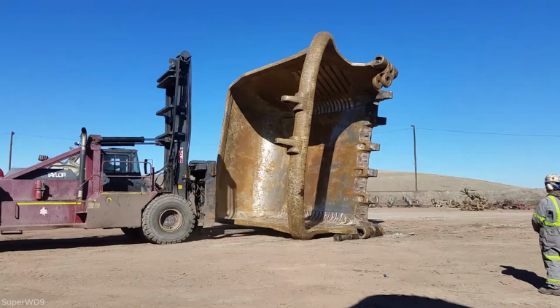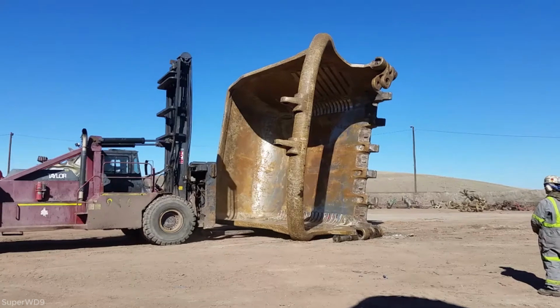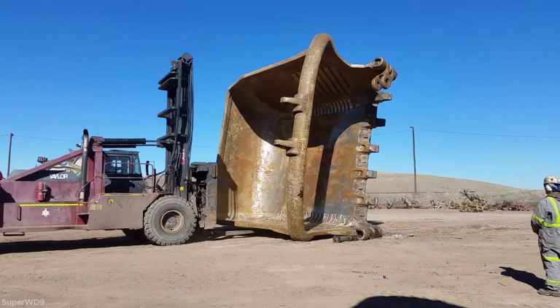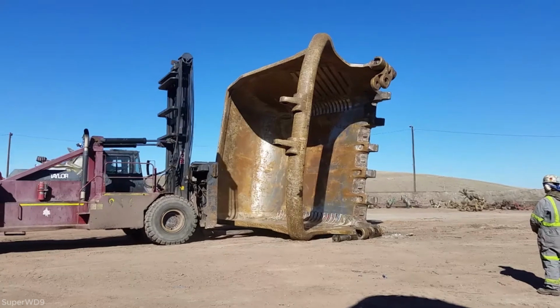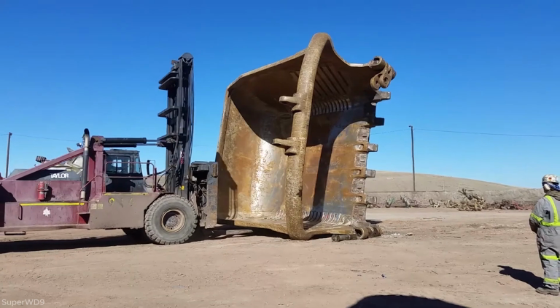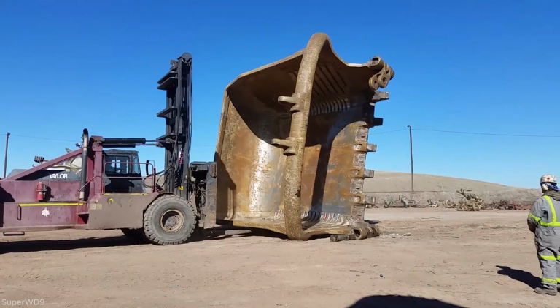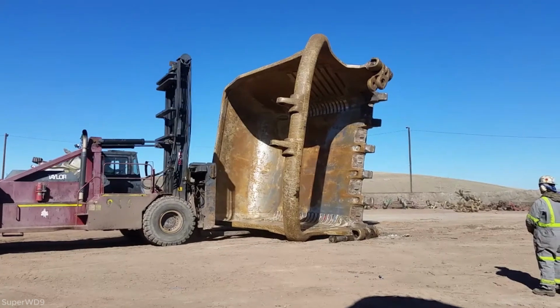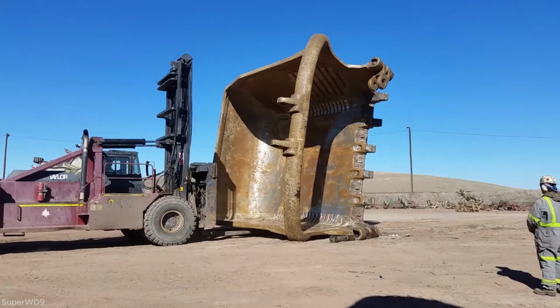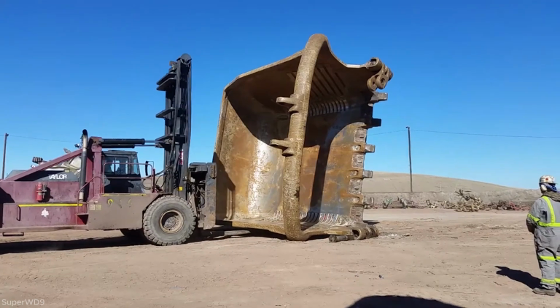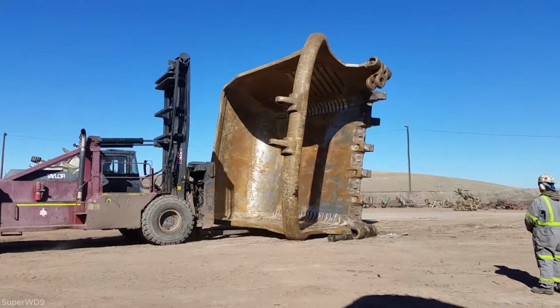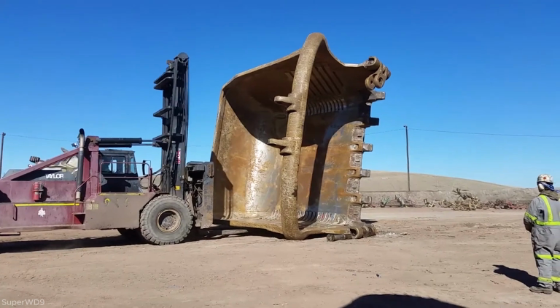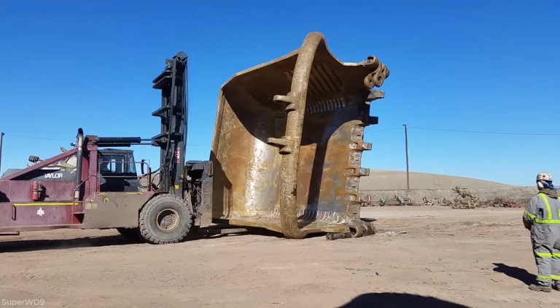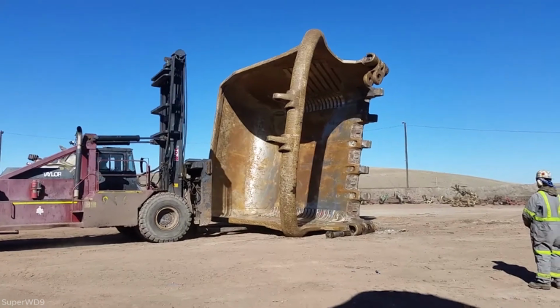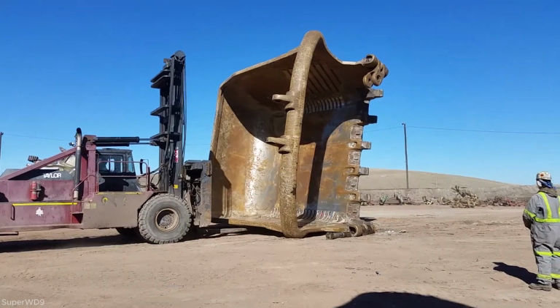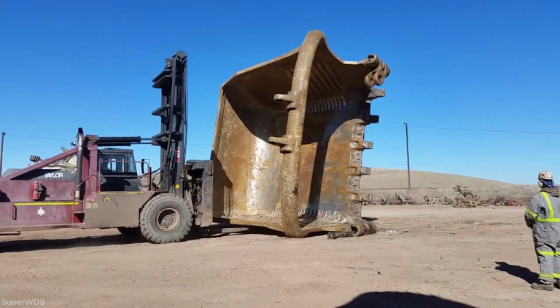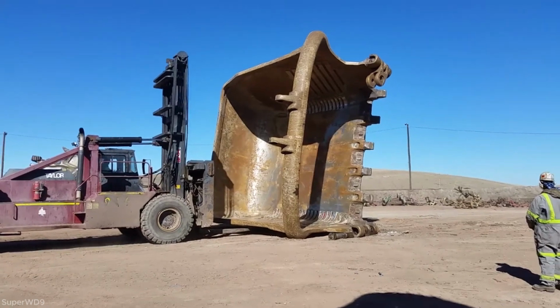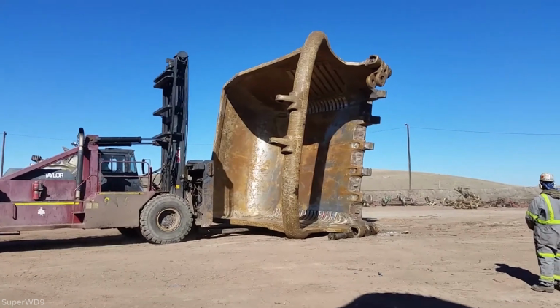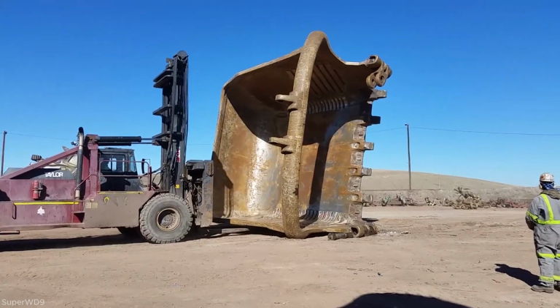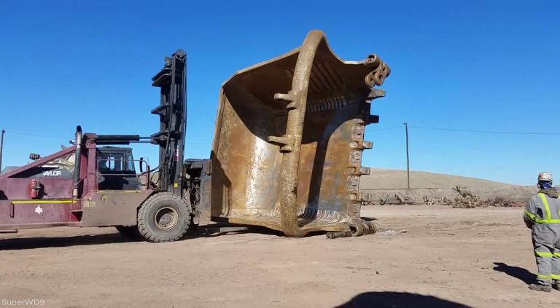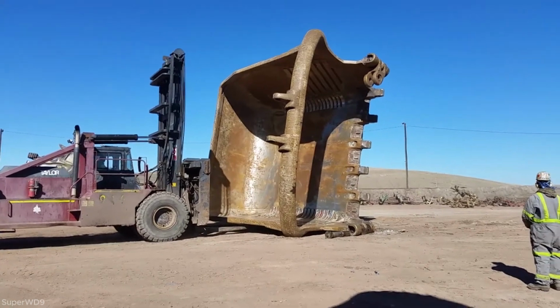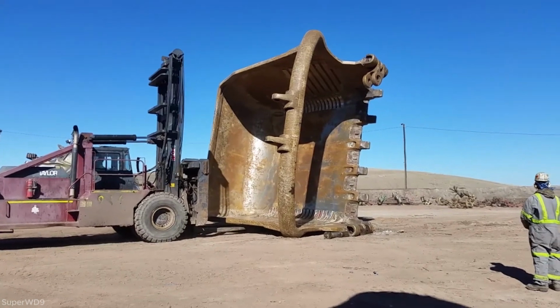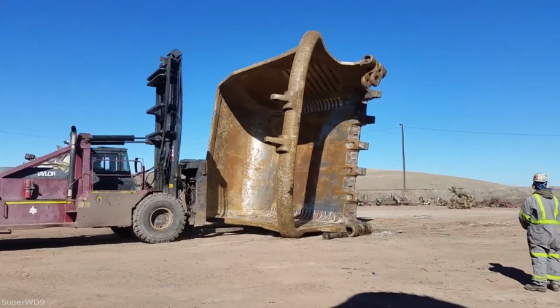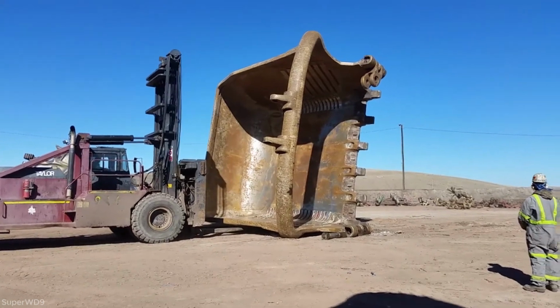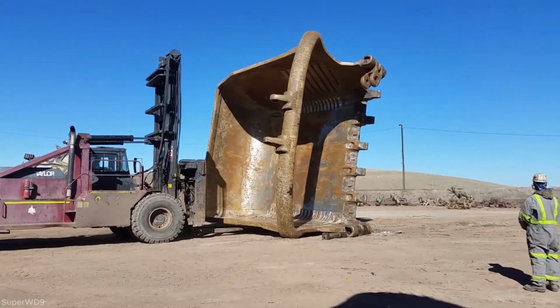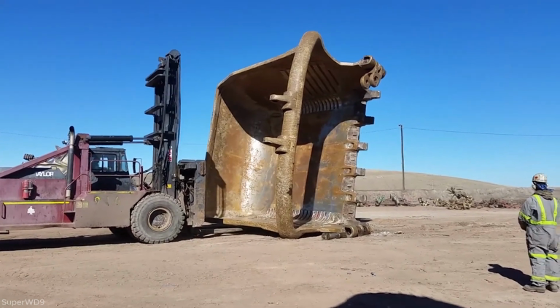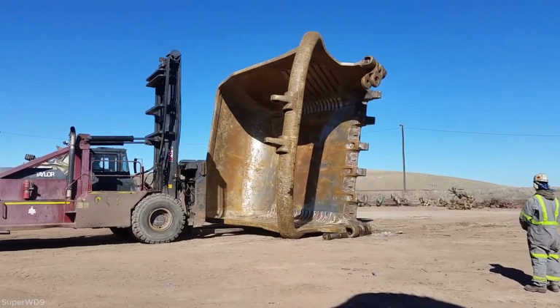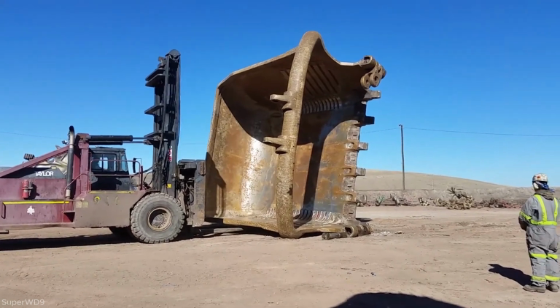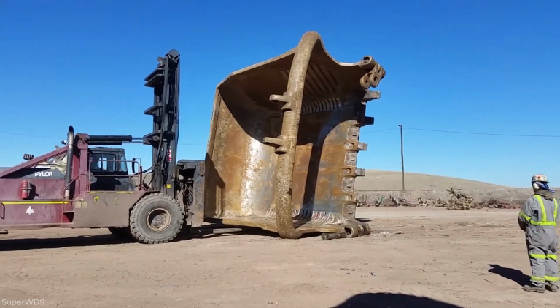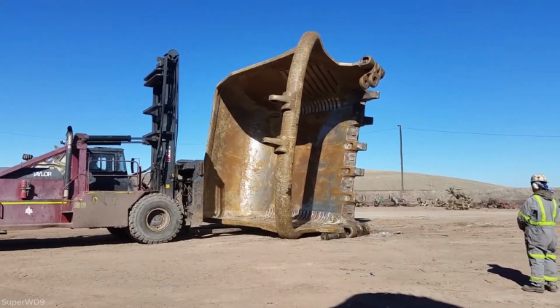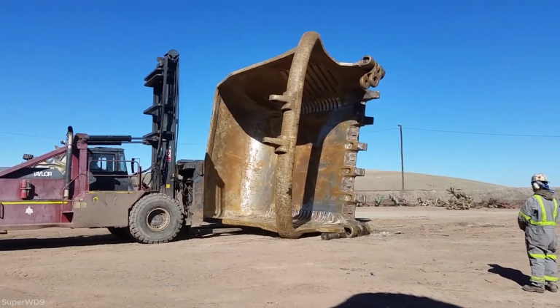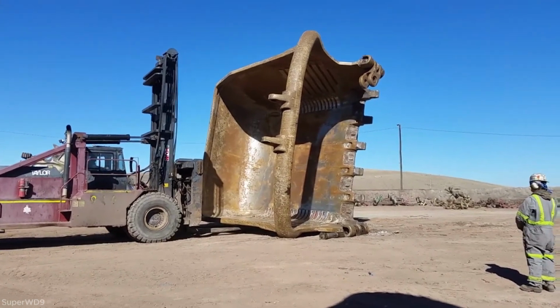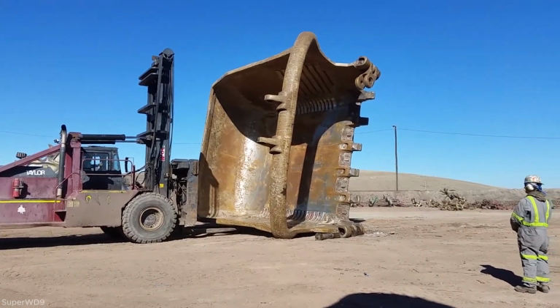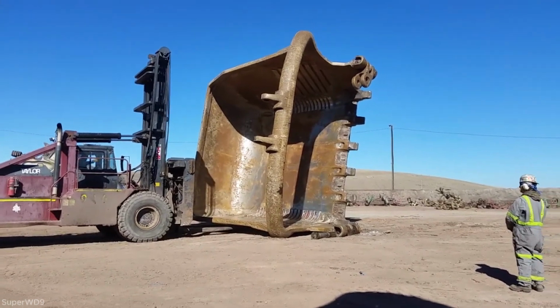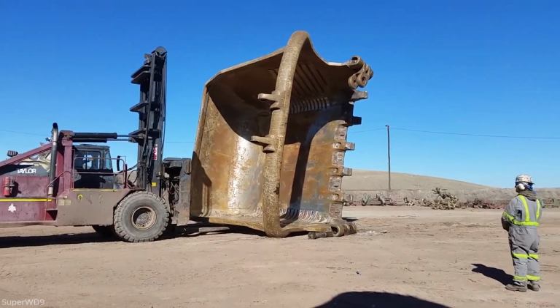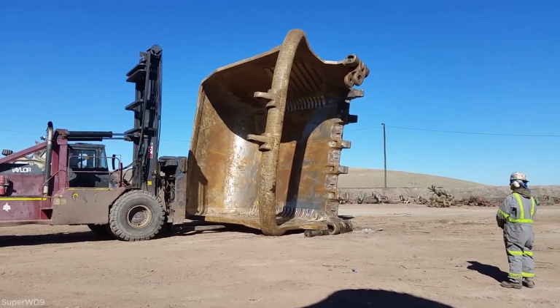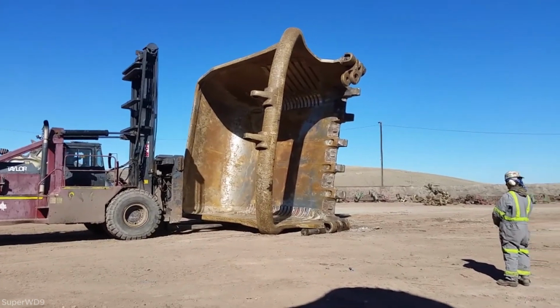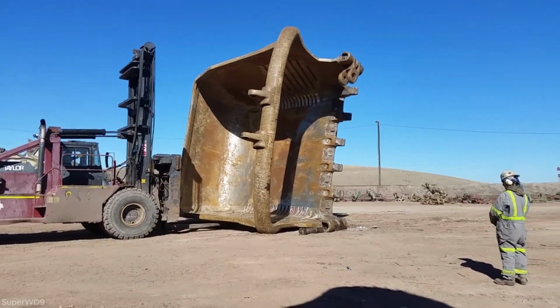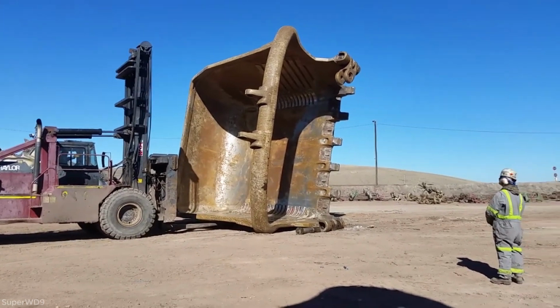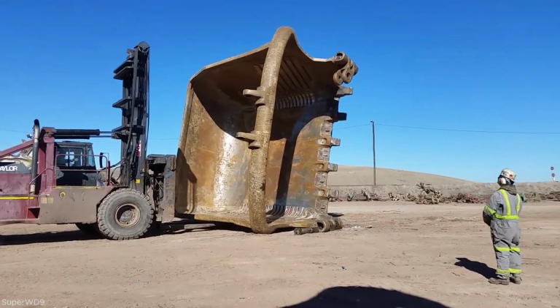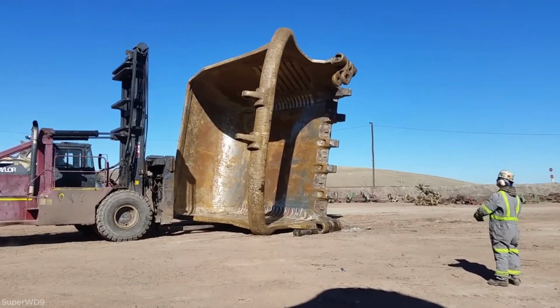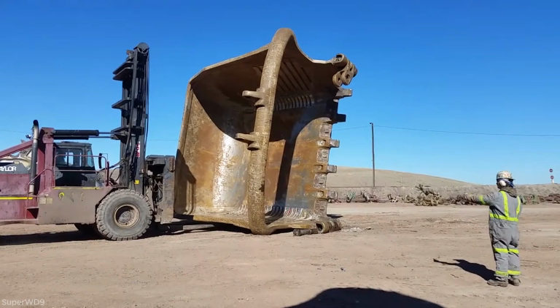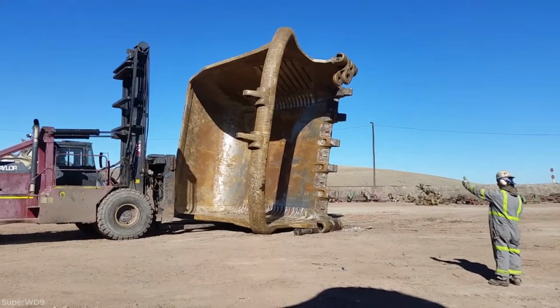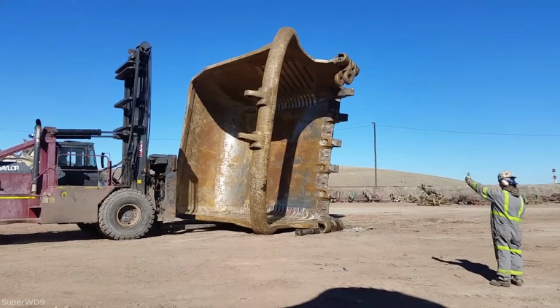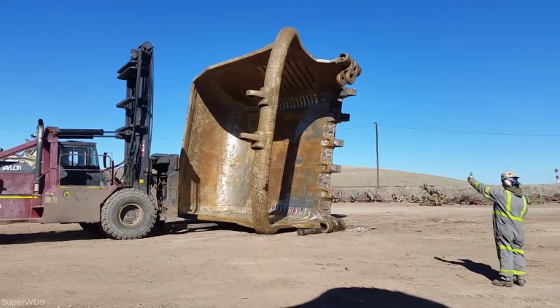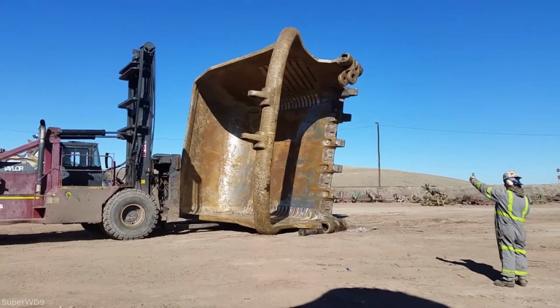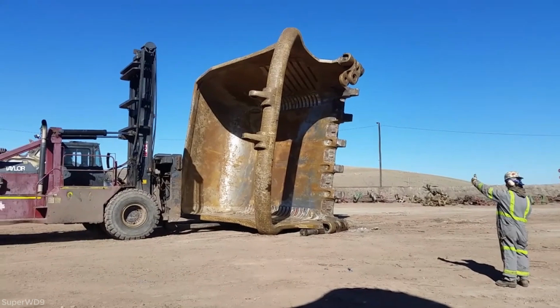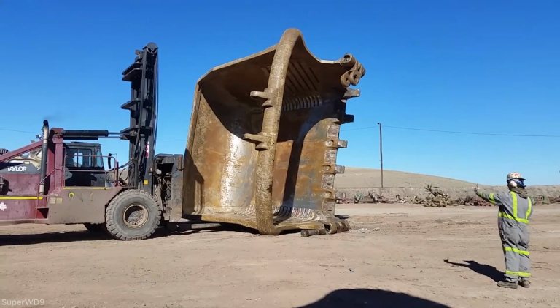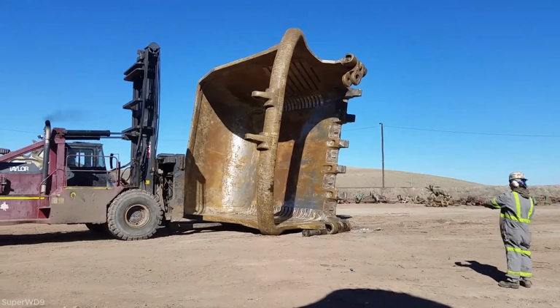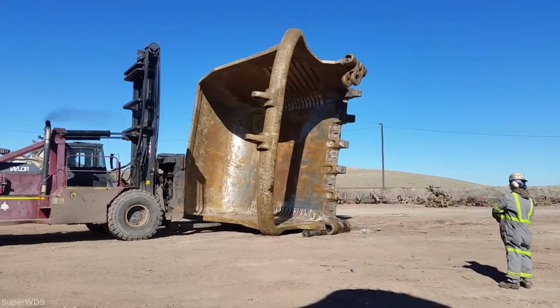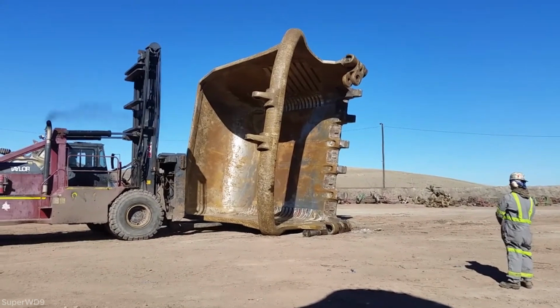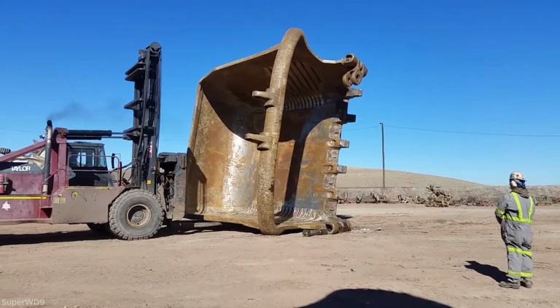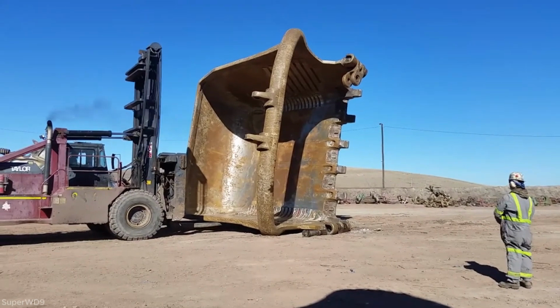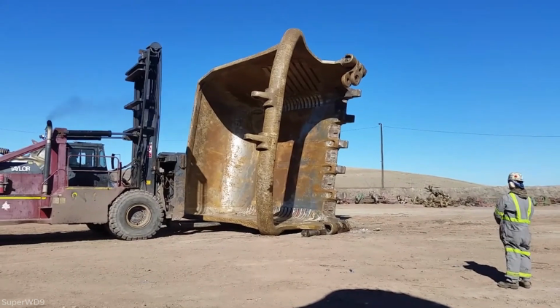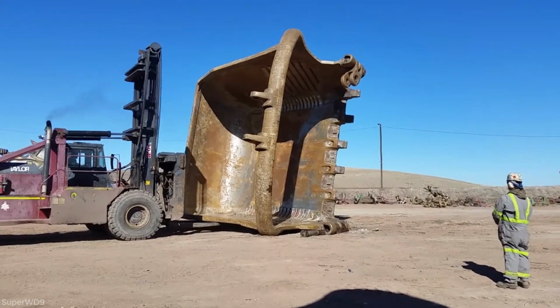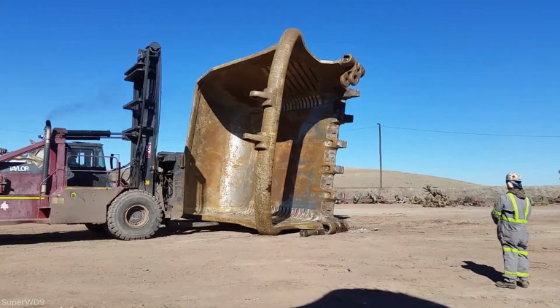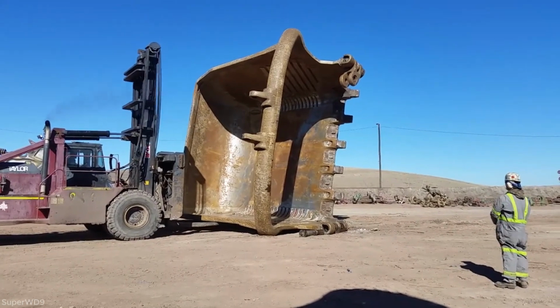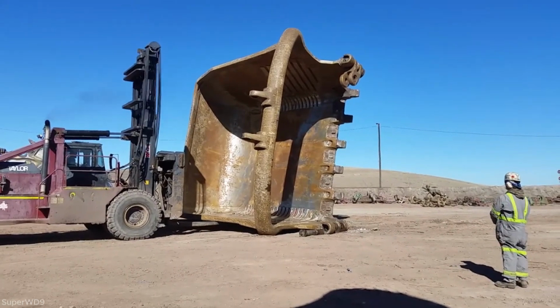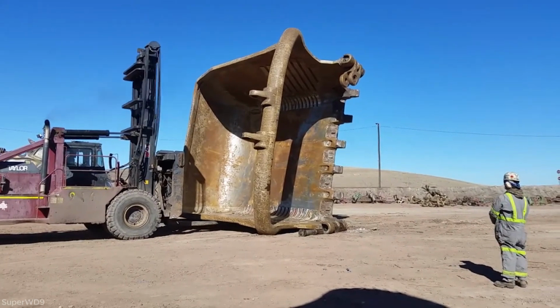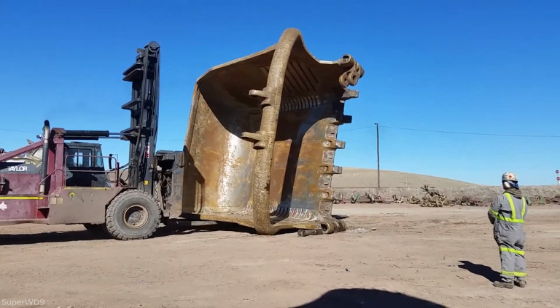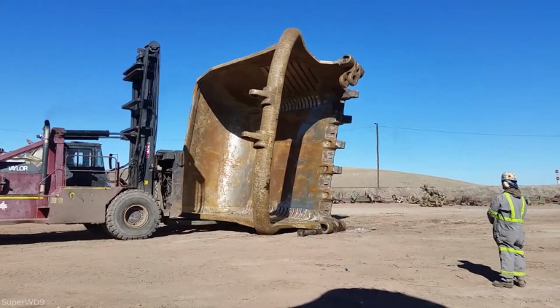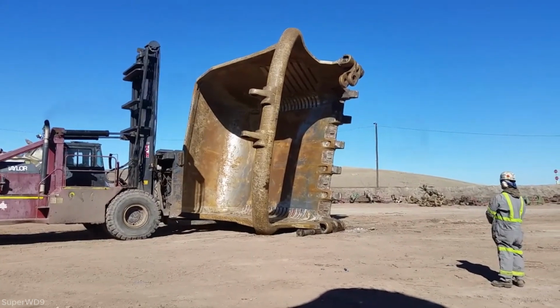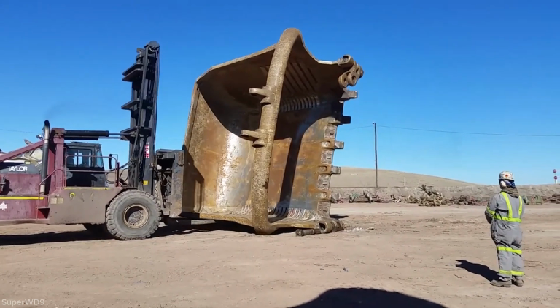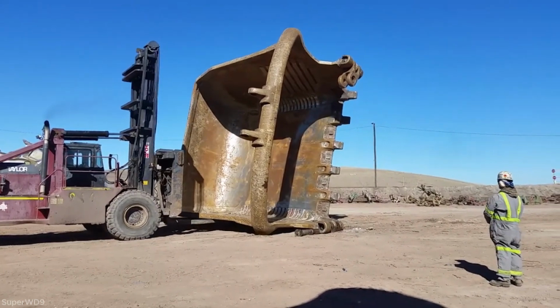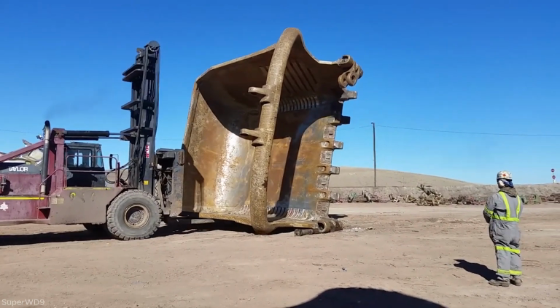The forklift approaches, lifting the bucket head up with its forks. Then it moves forward, pushing the bucket to tip over to the side.